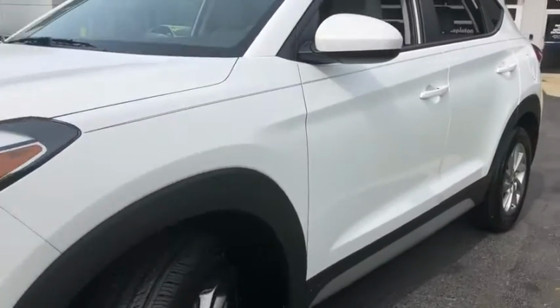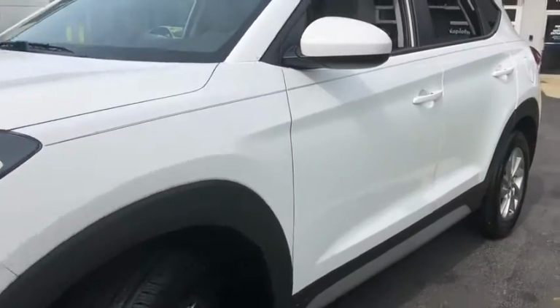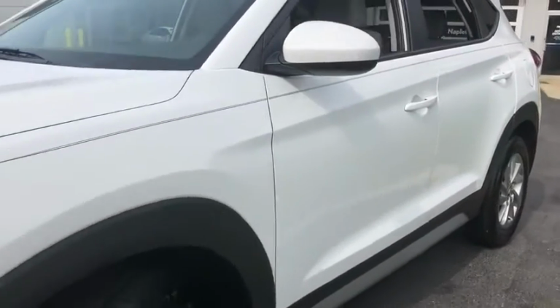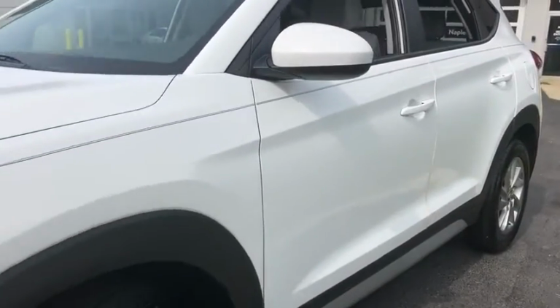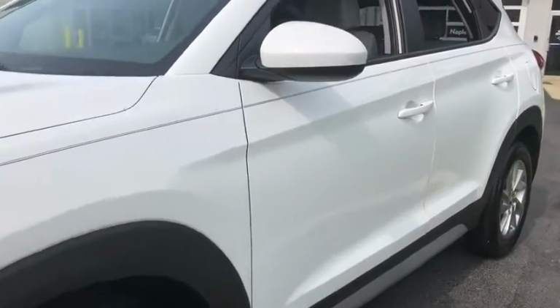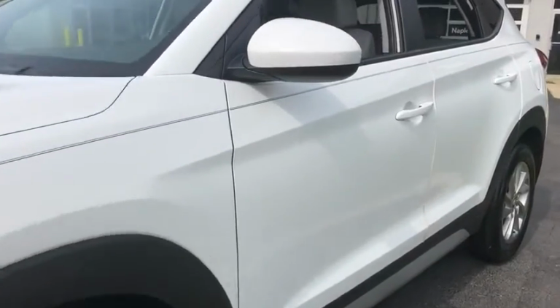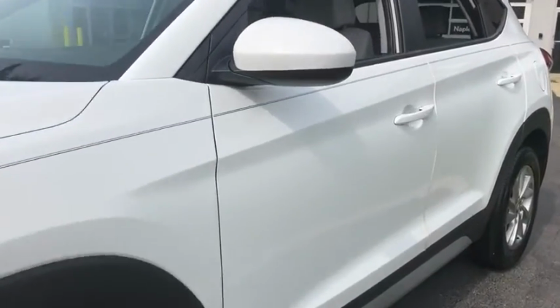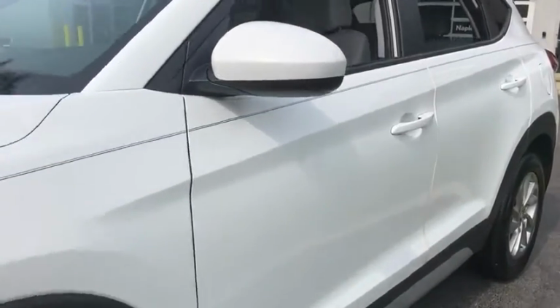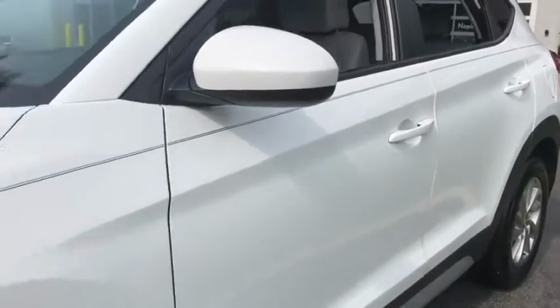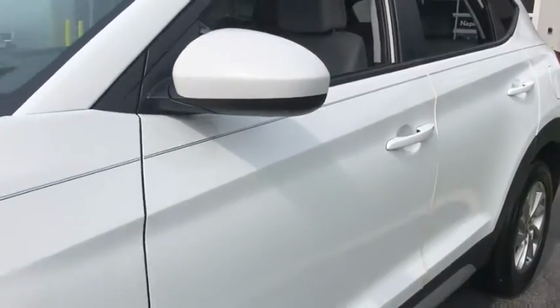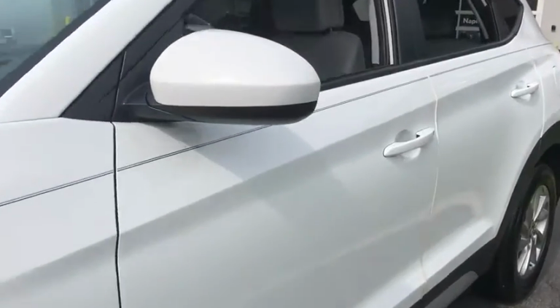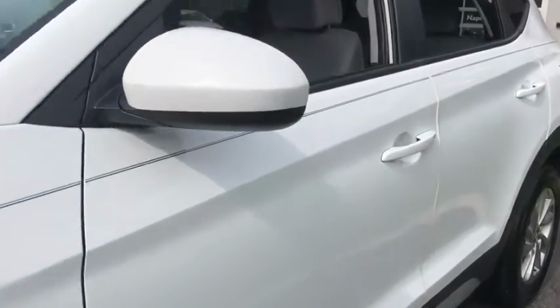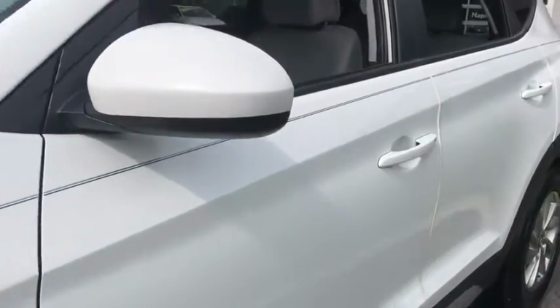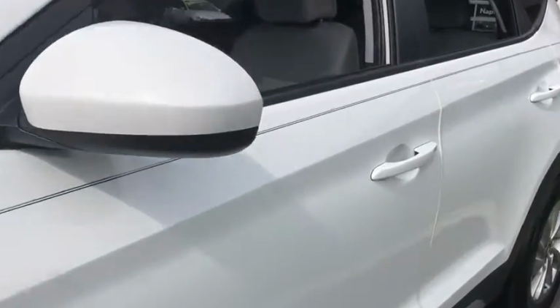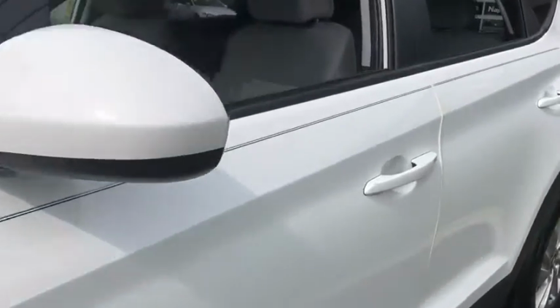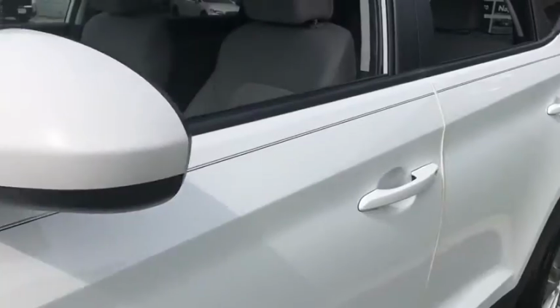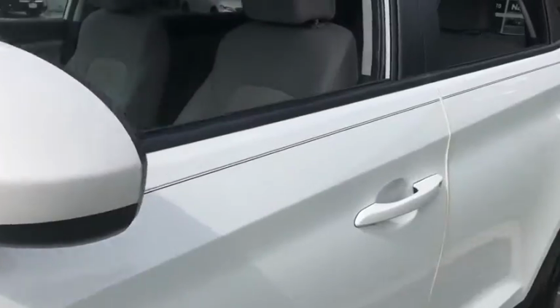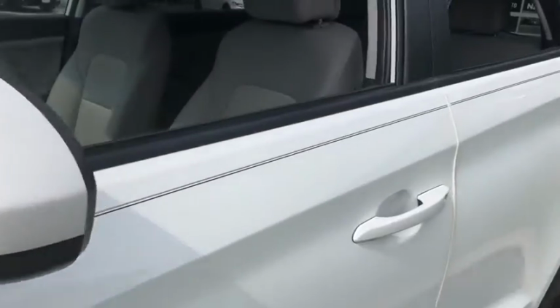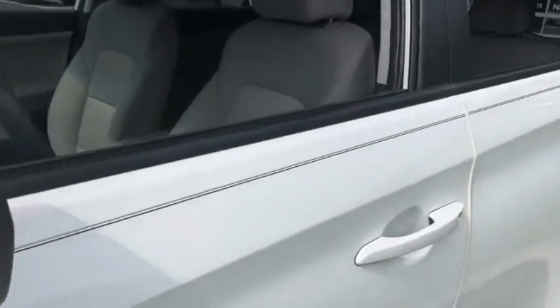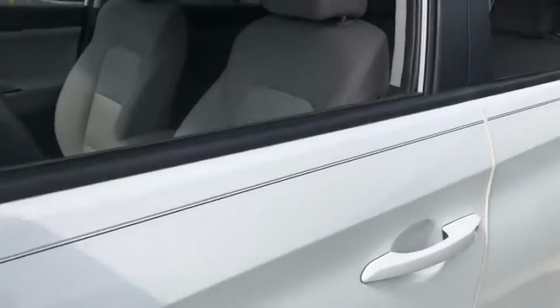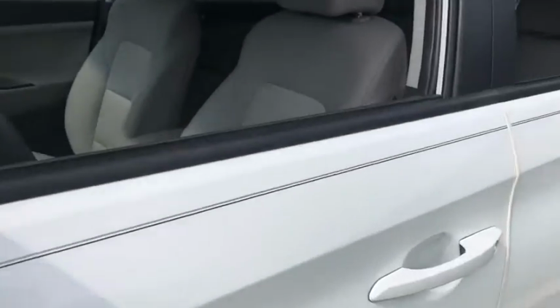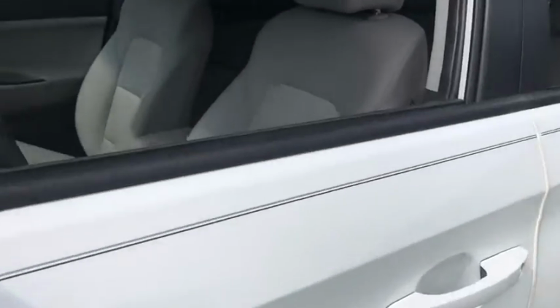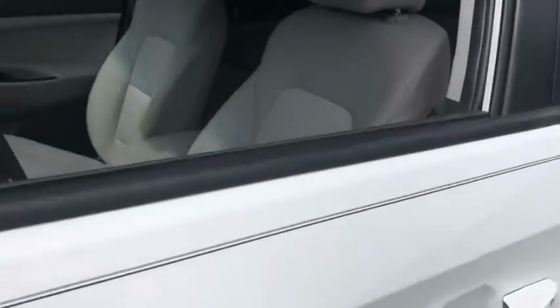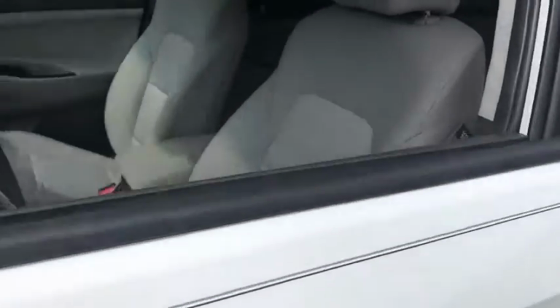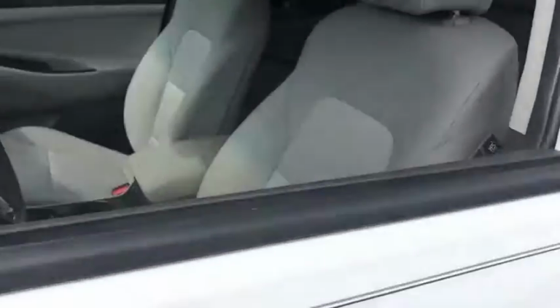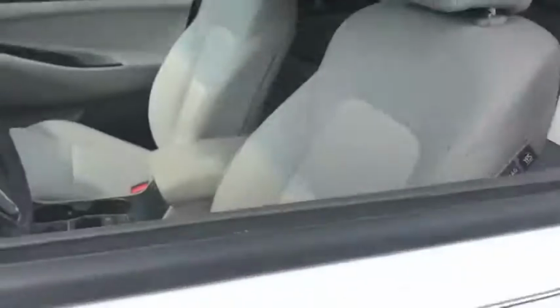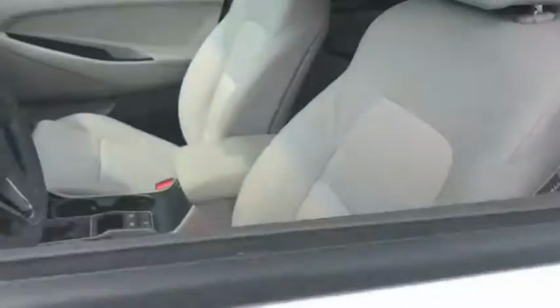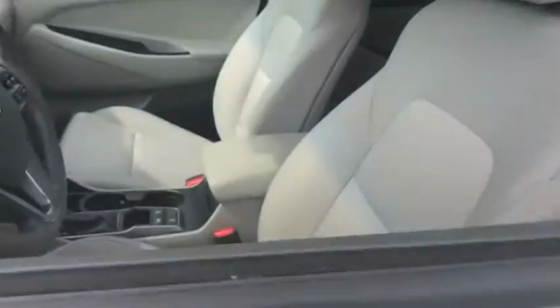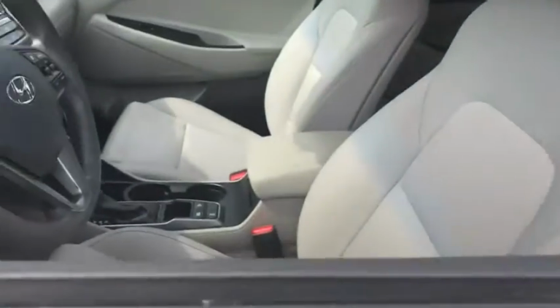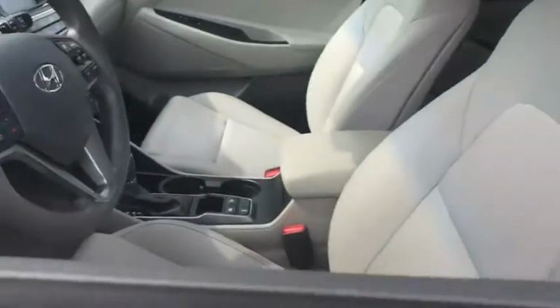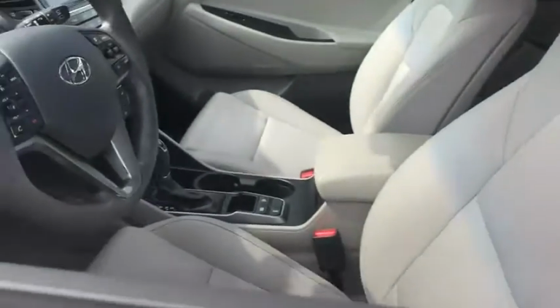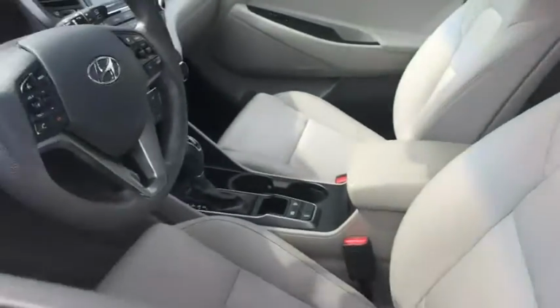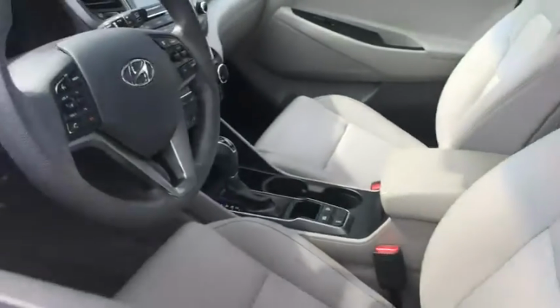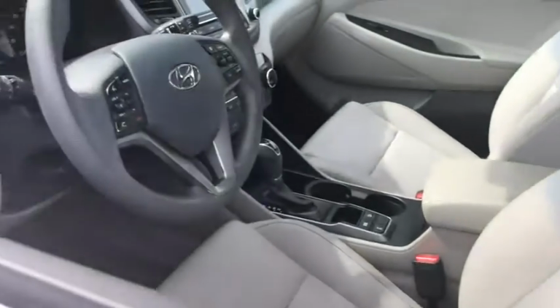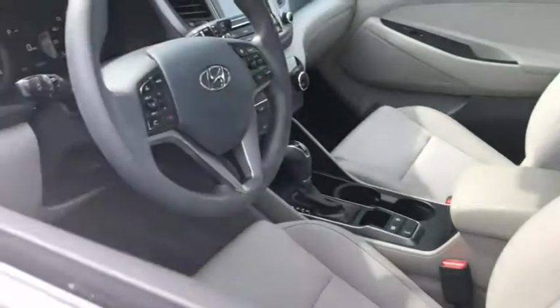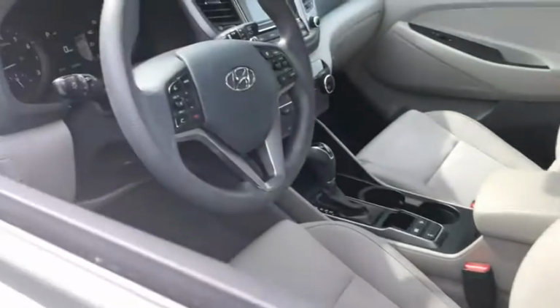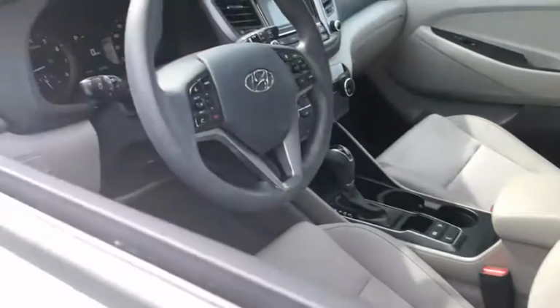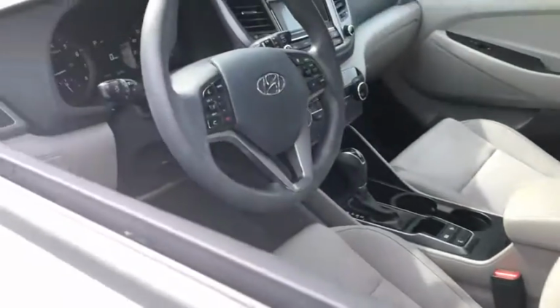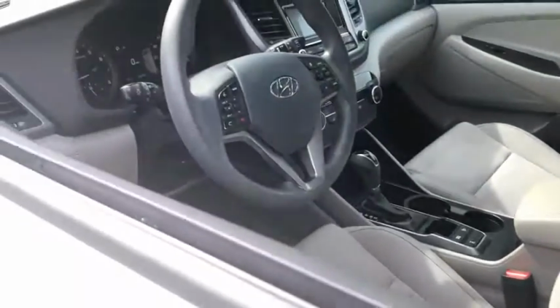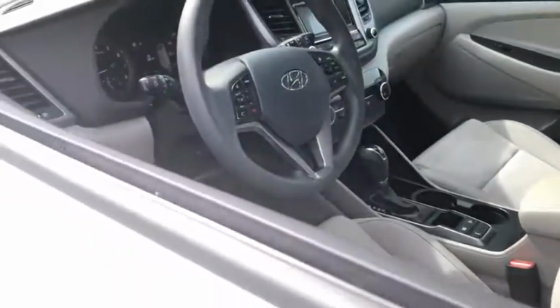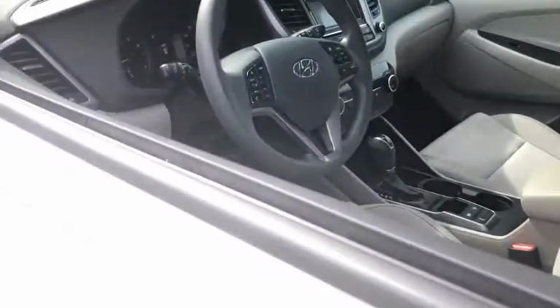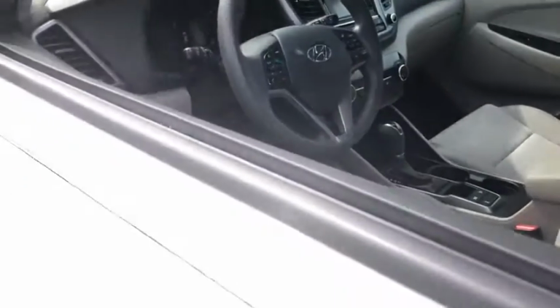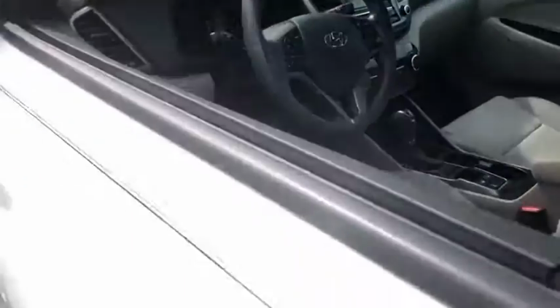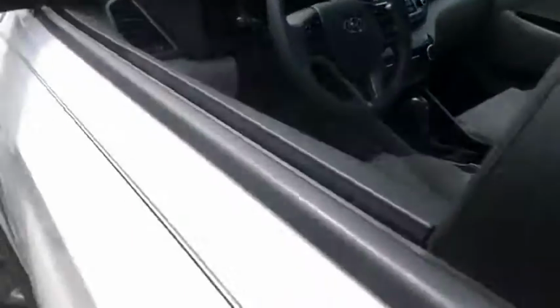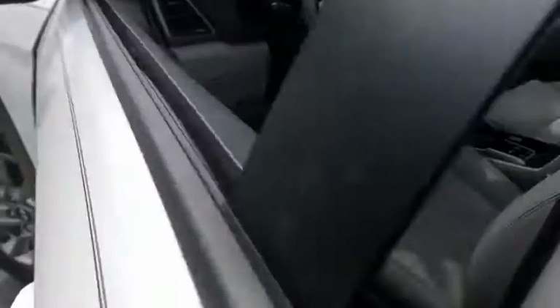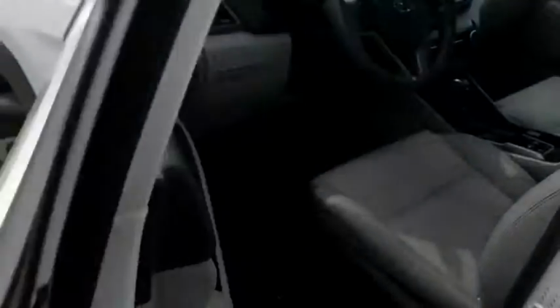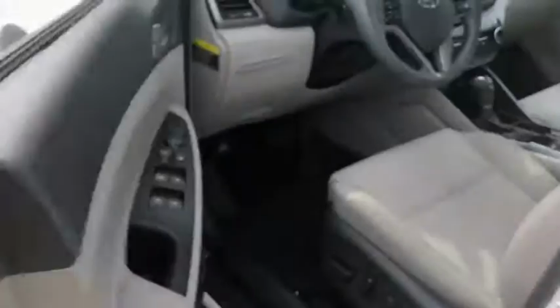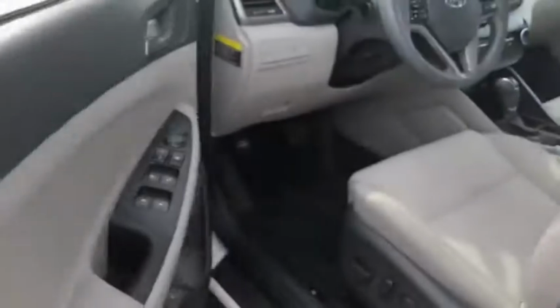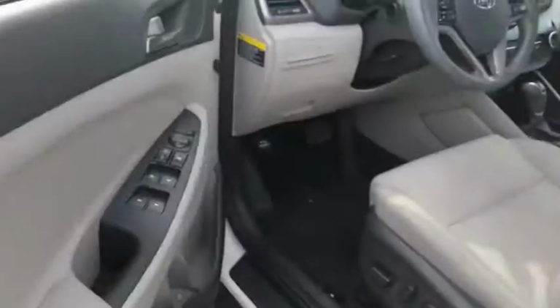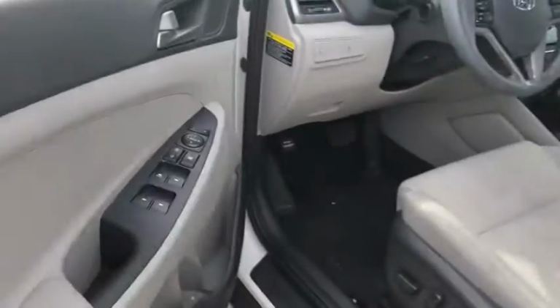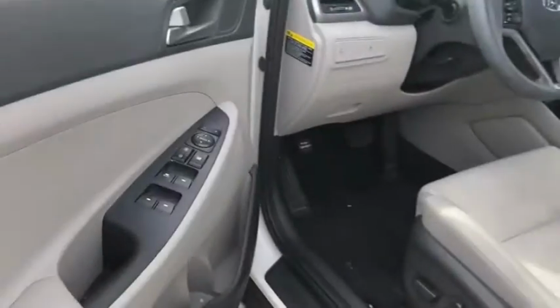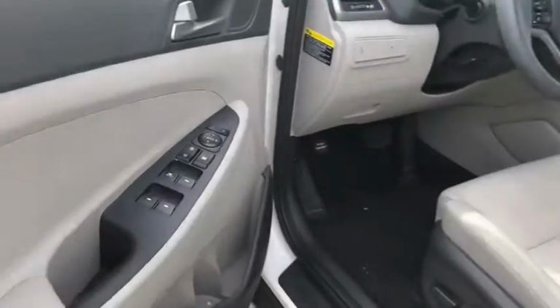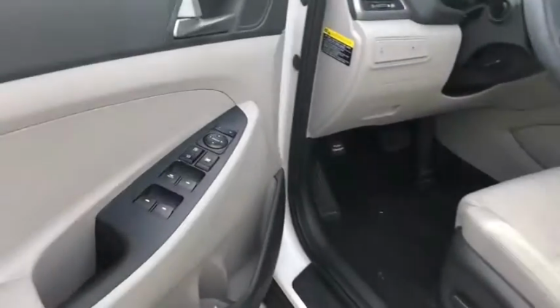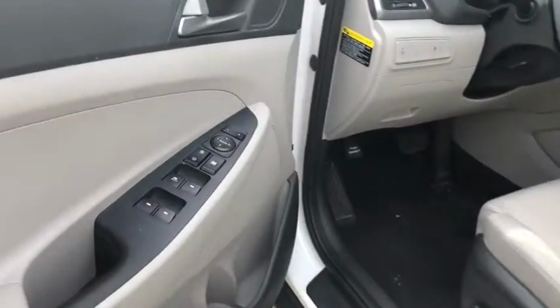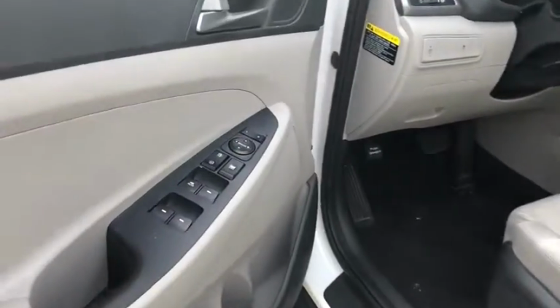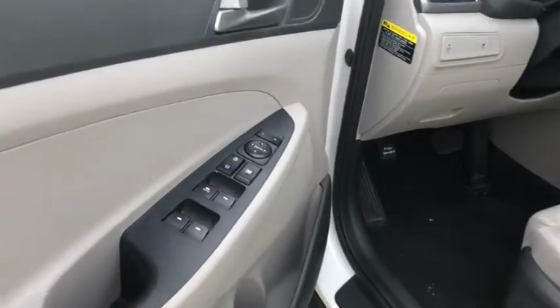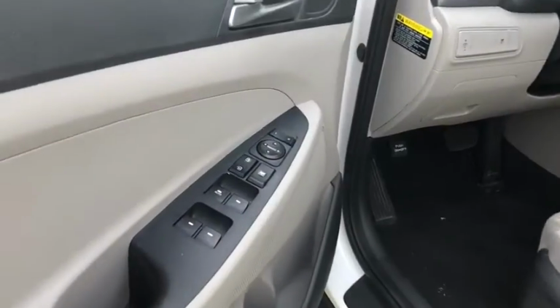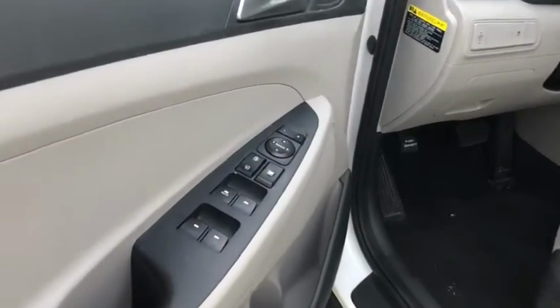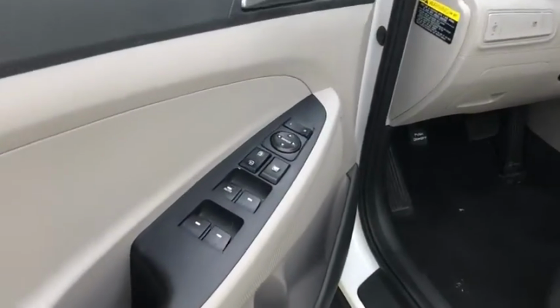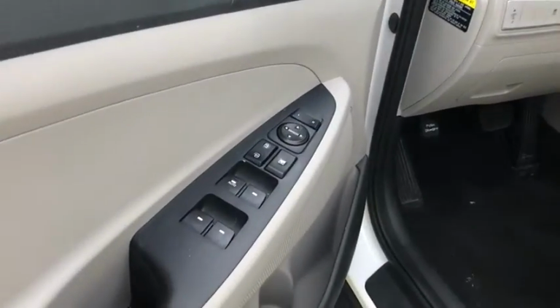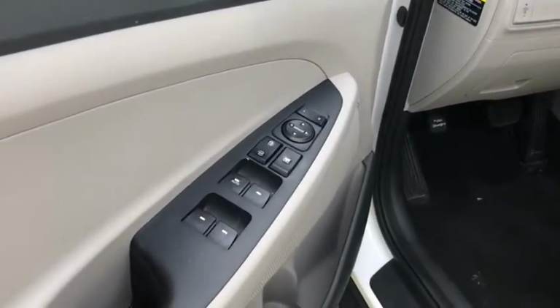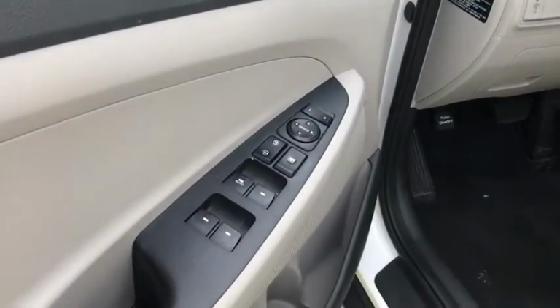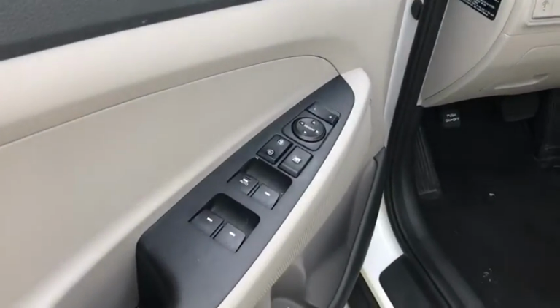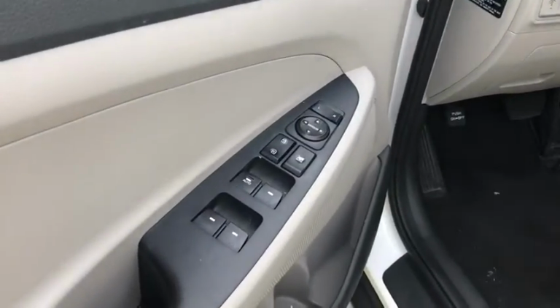With its spacious interior, small never felt so big. This vehicle has less than 20,000 miles.